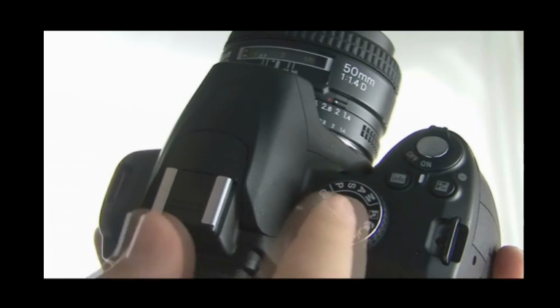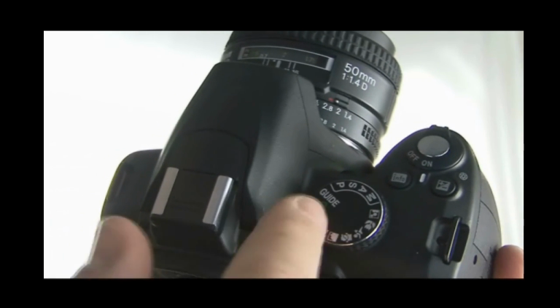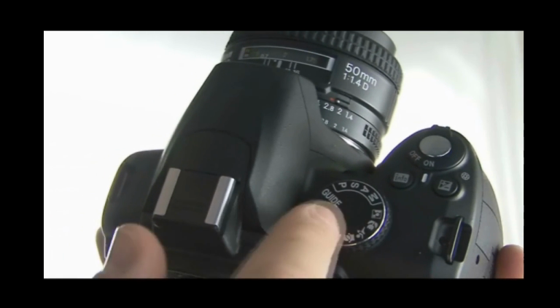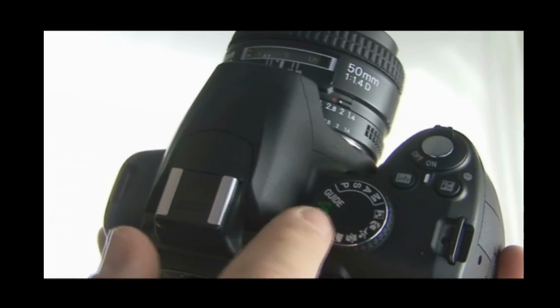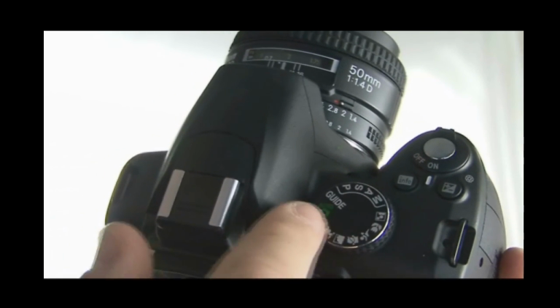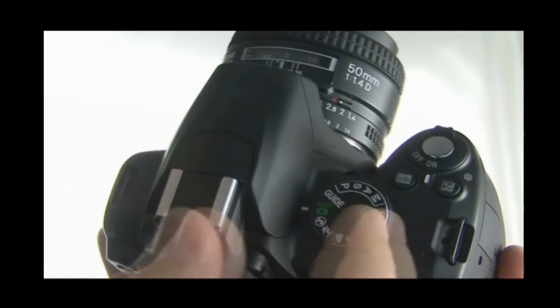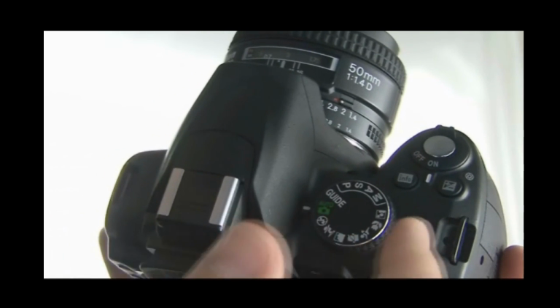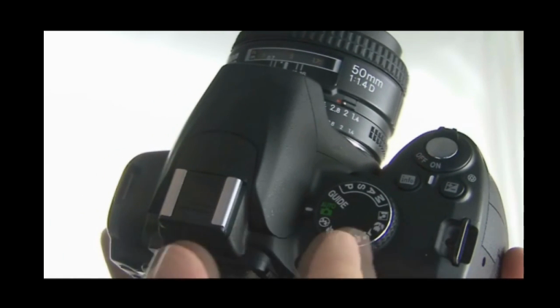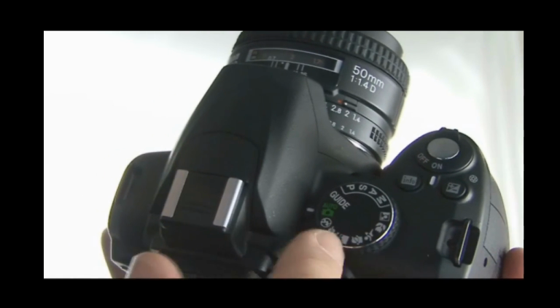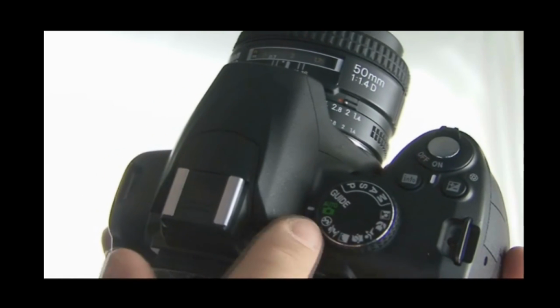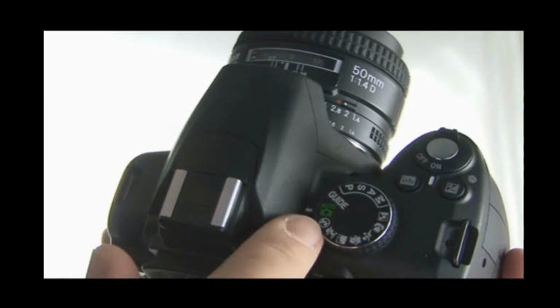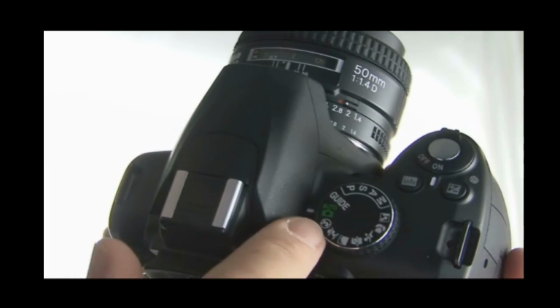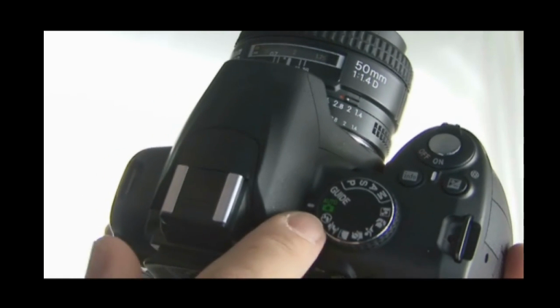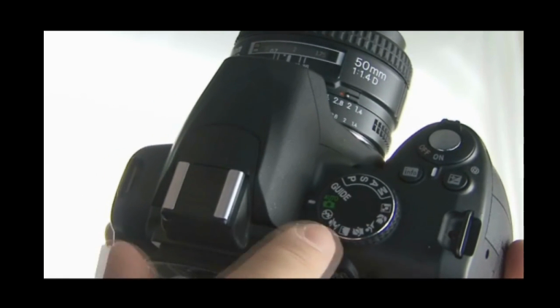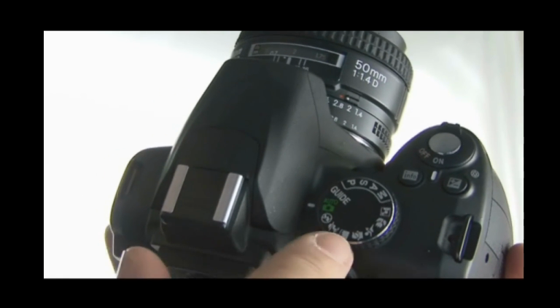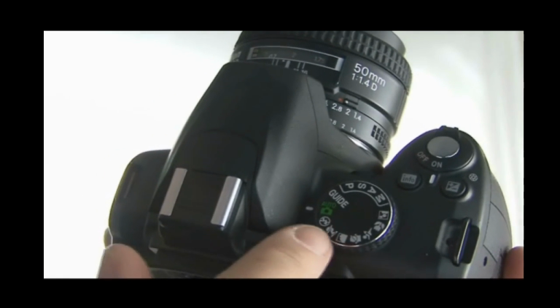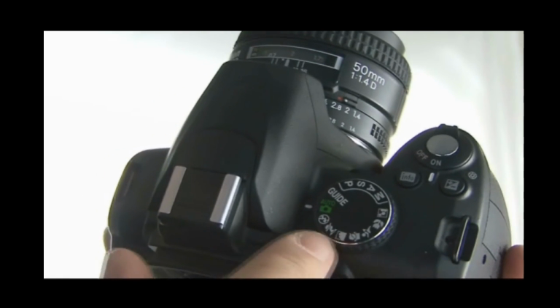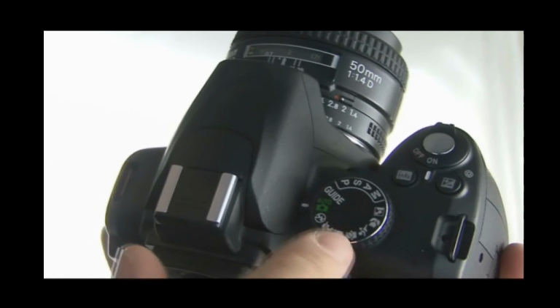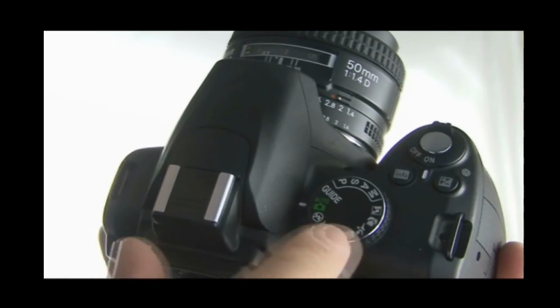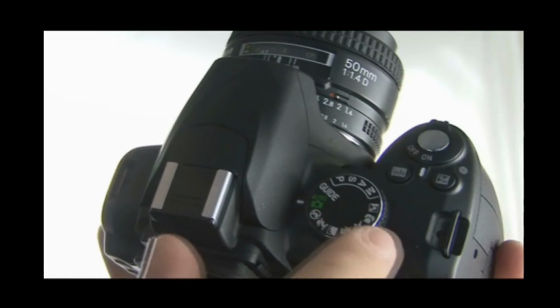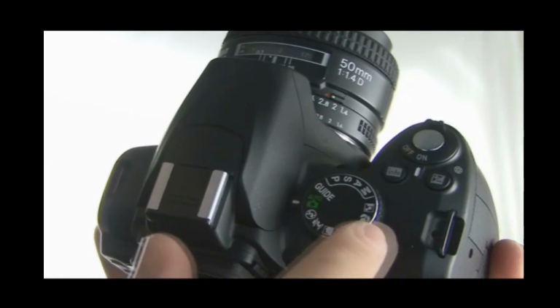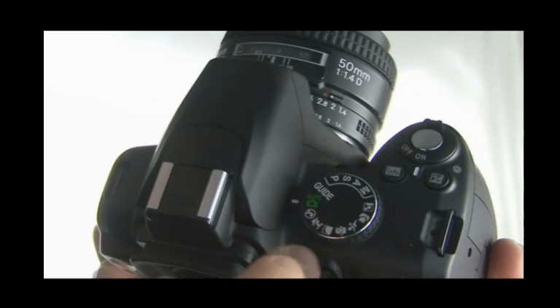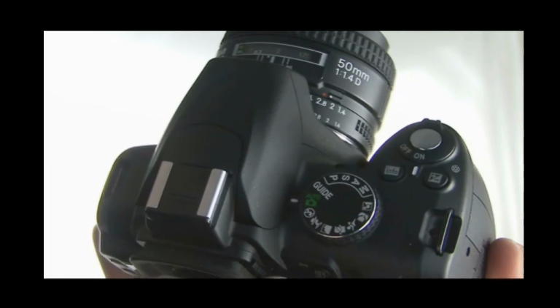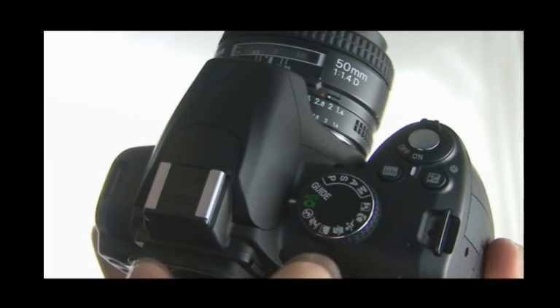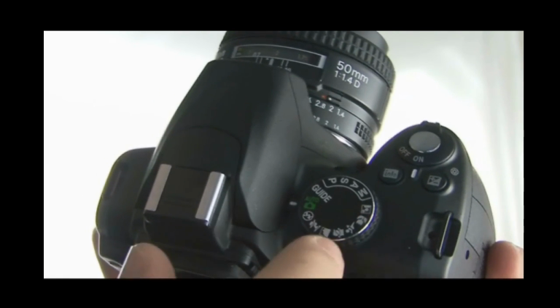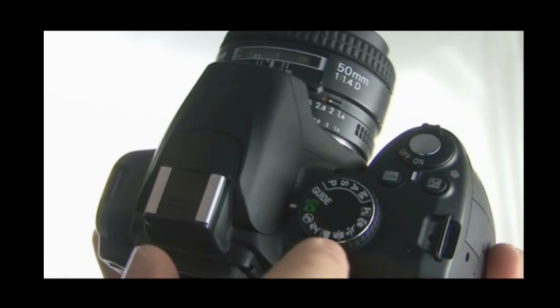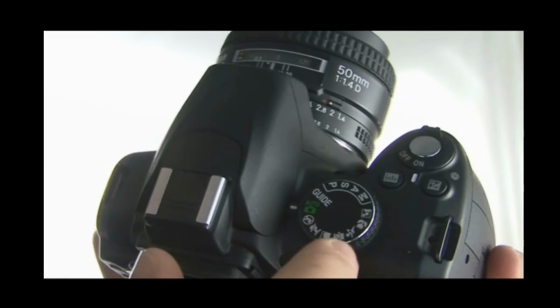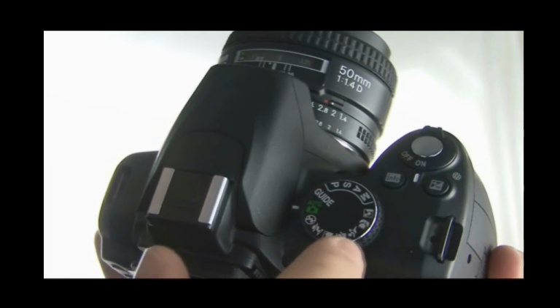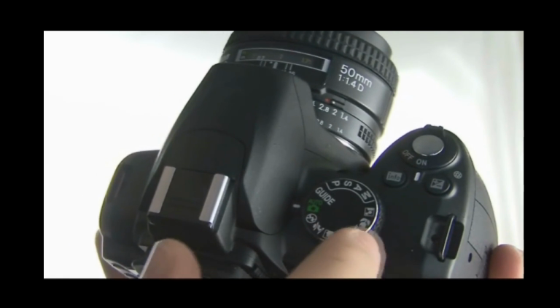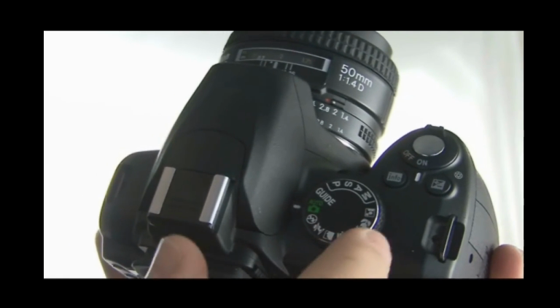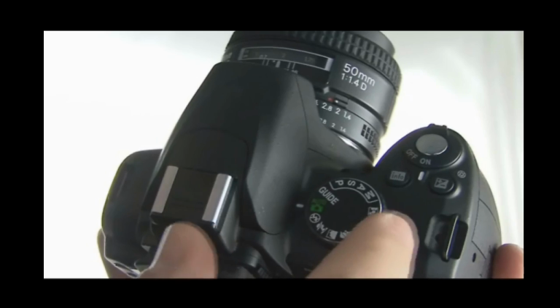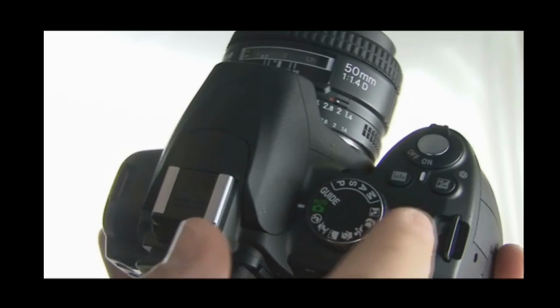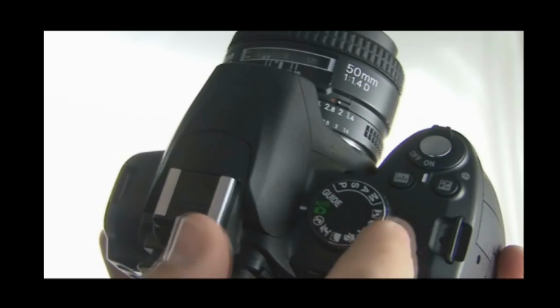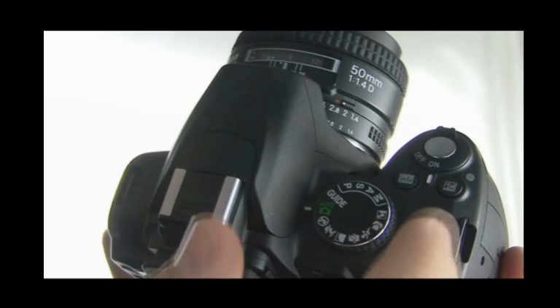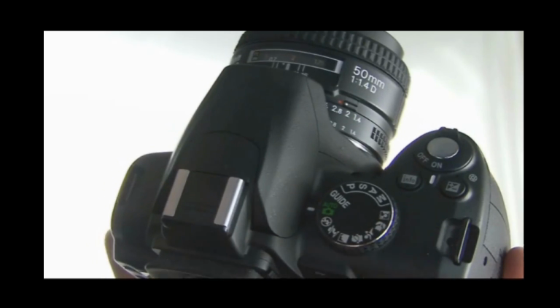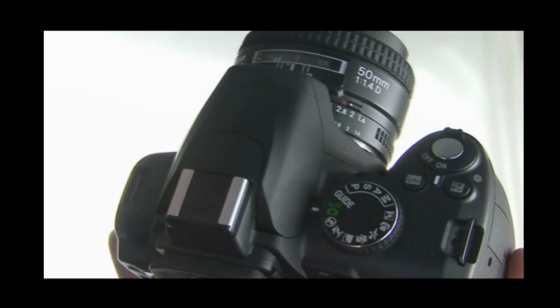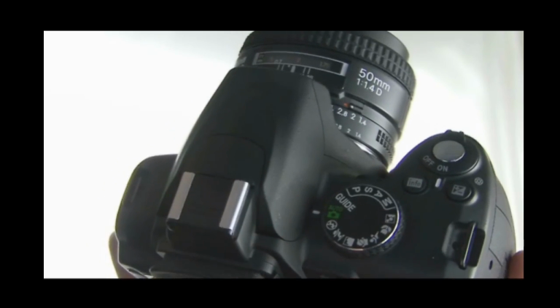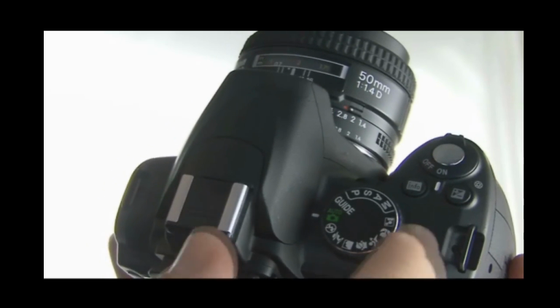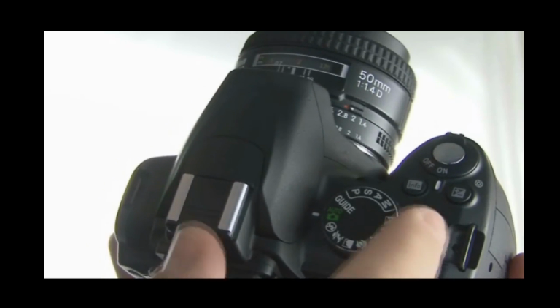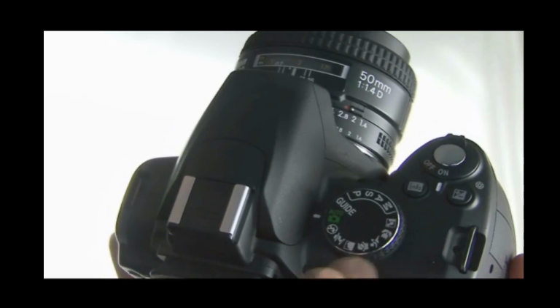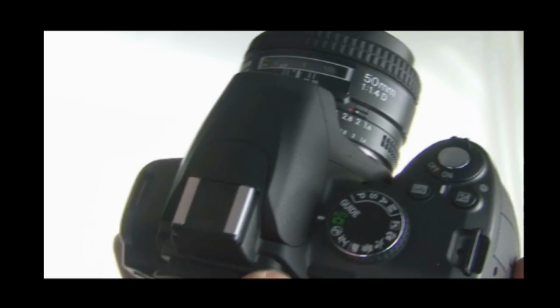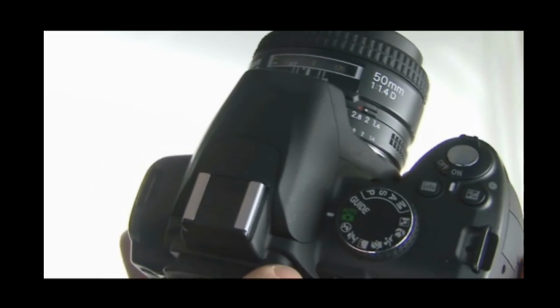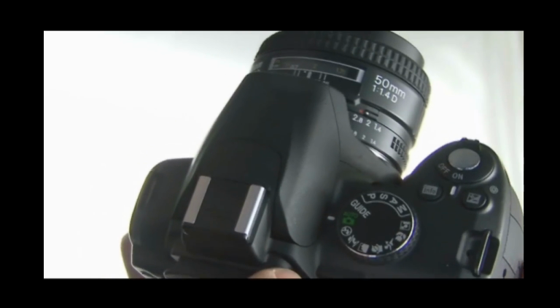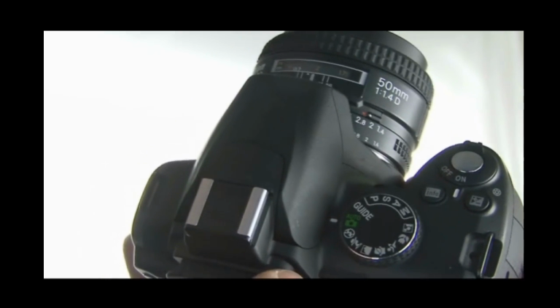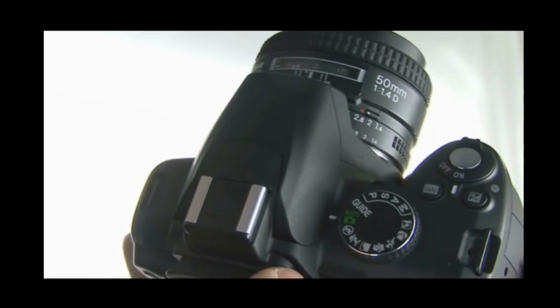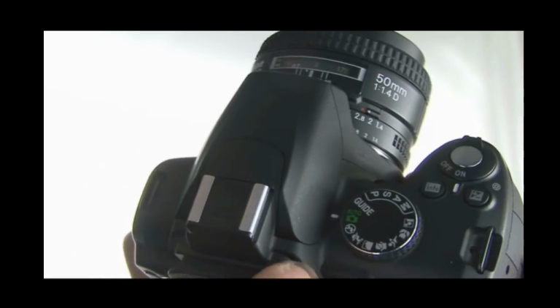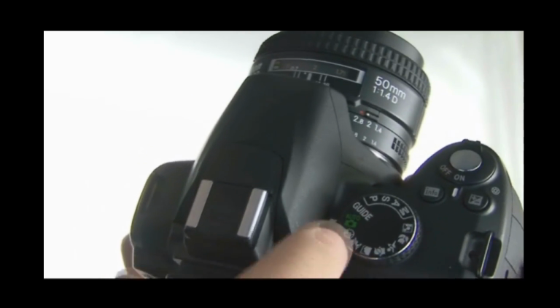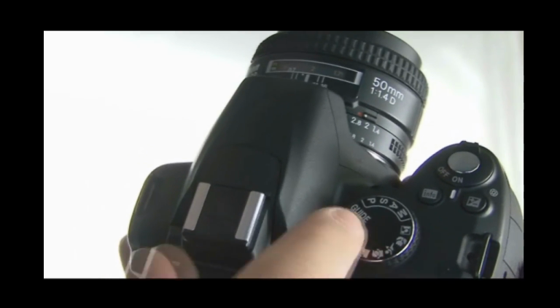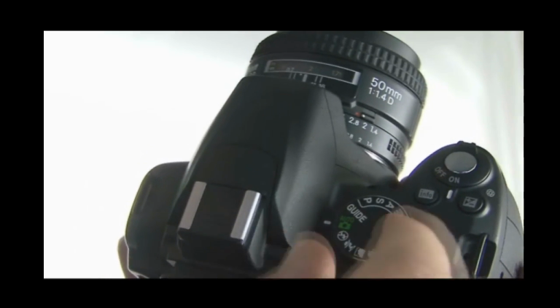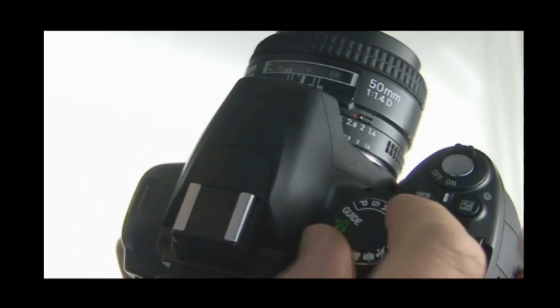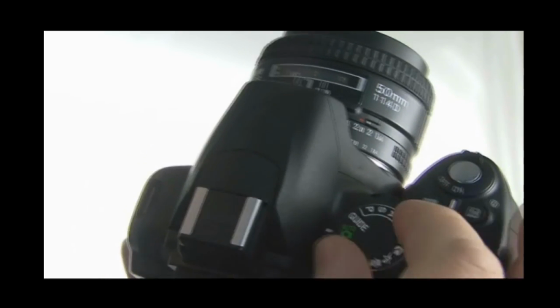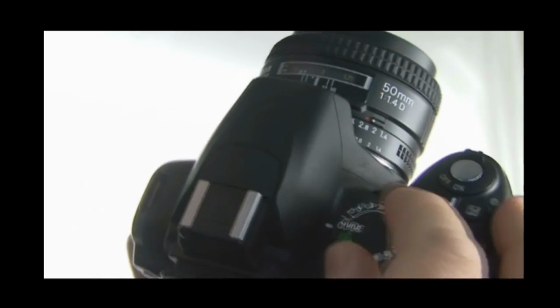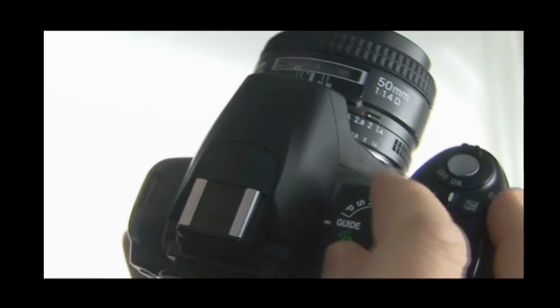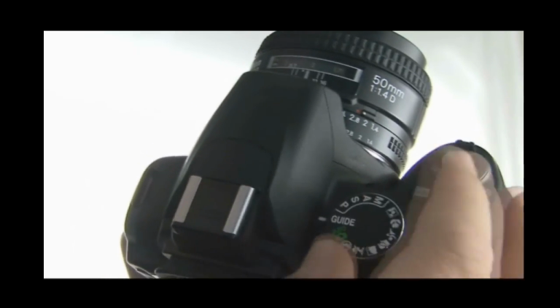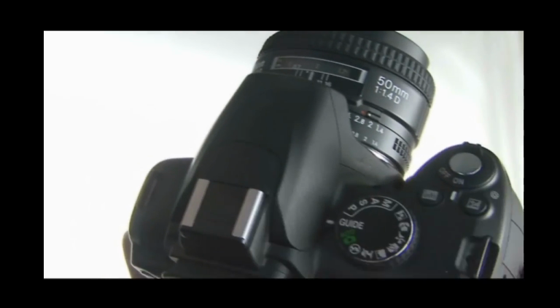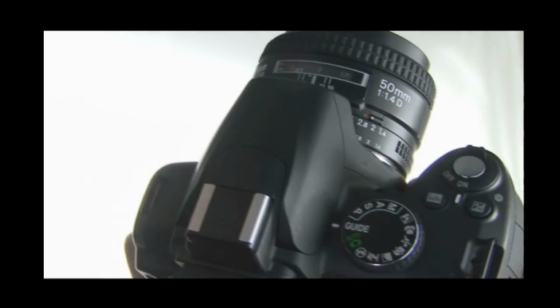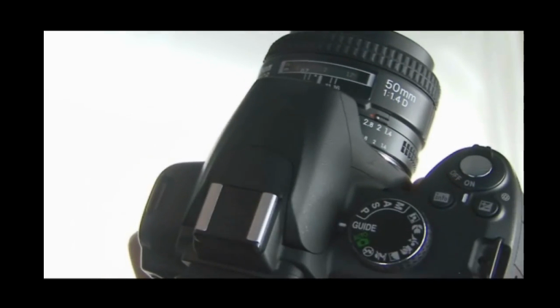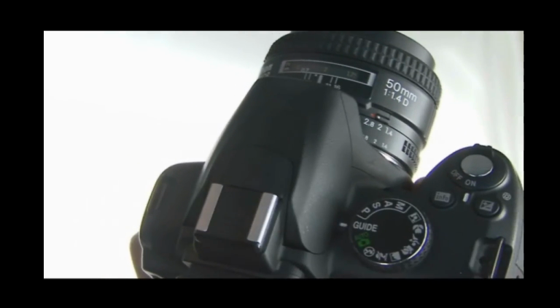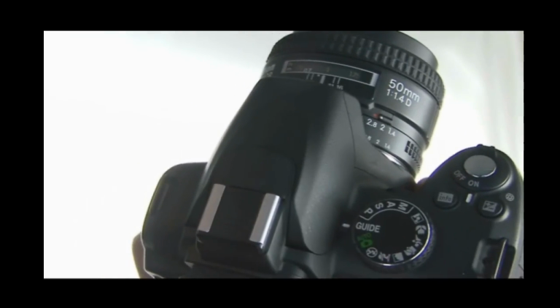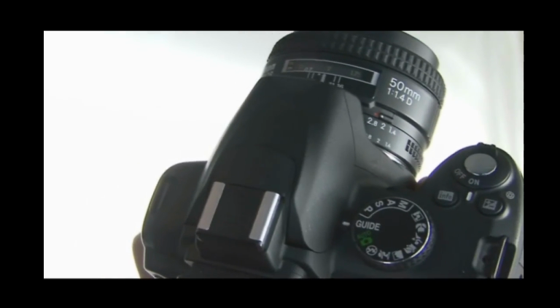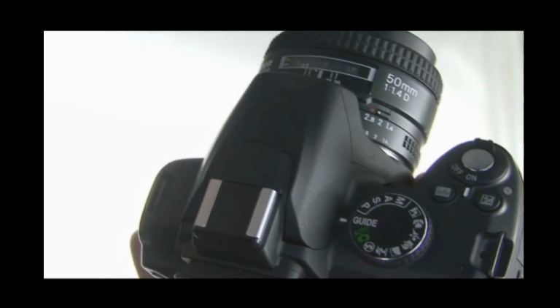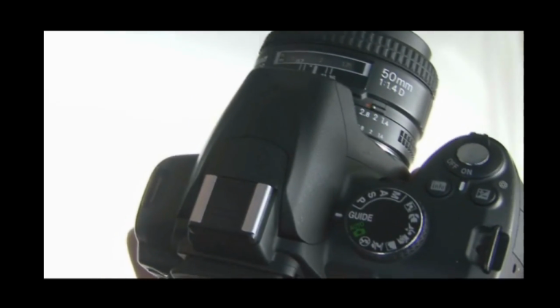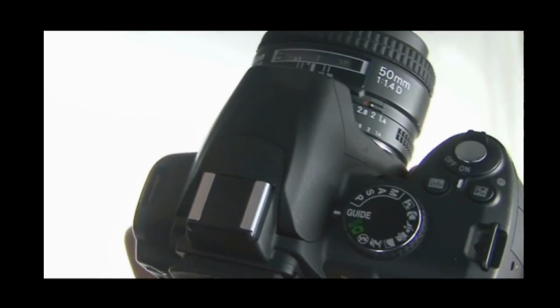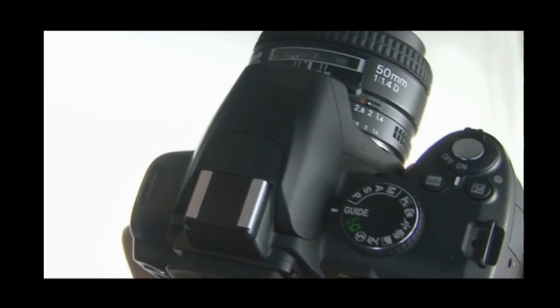So you've obviously got auto, flash off, portrait, landscape, baby, sports, macro and night portraits, as well as a new guide mode.